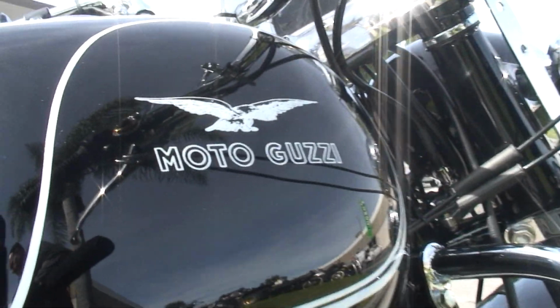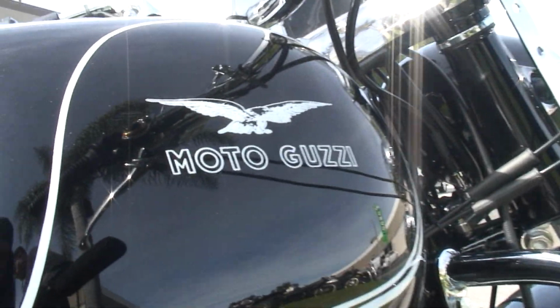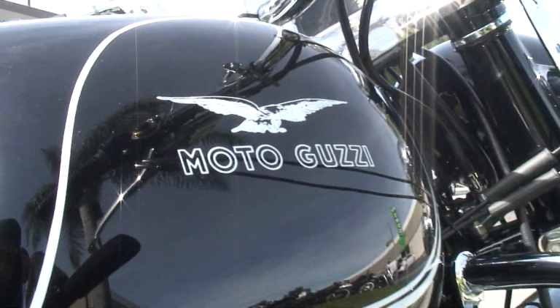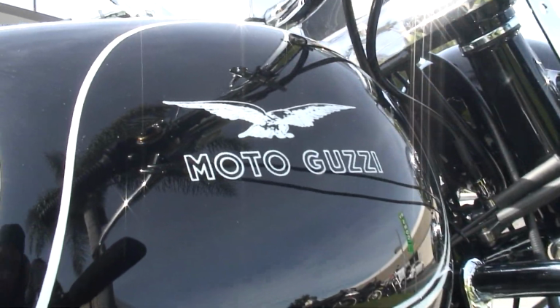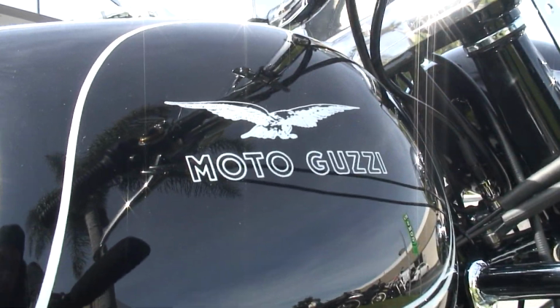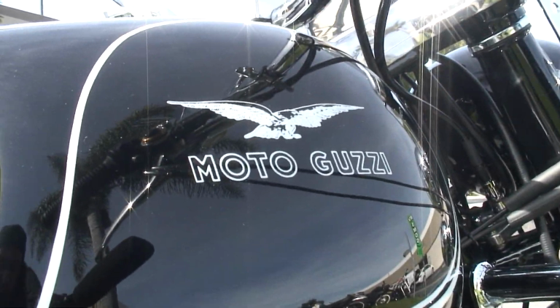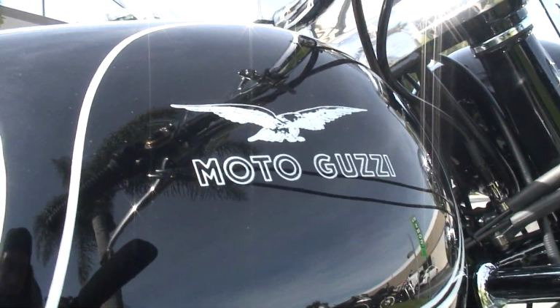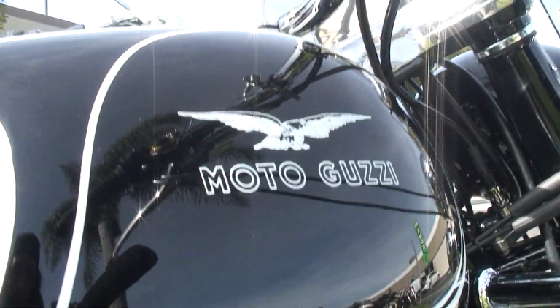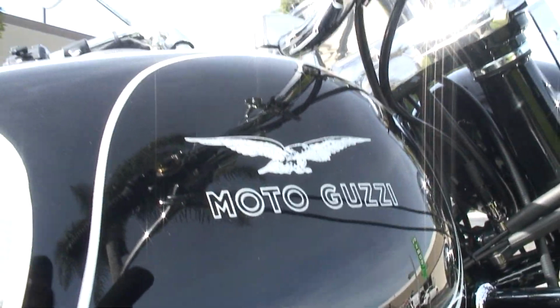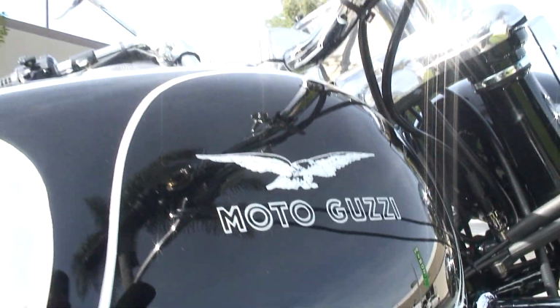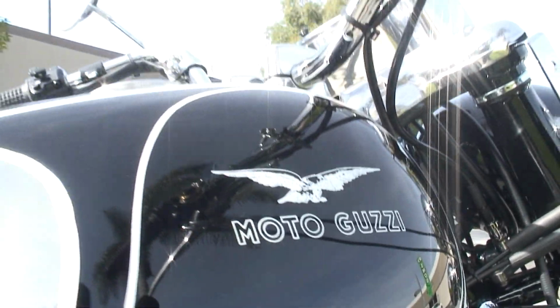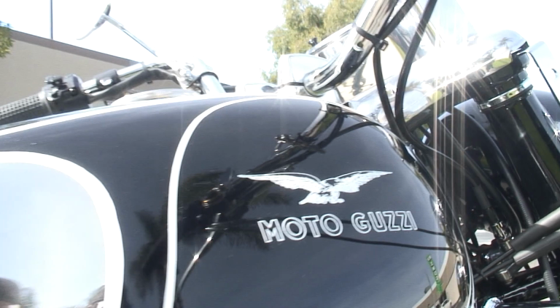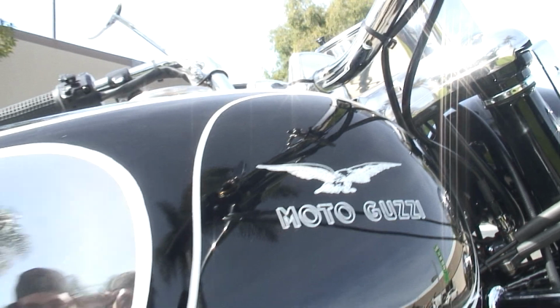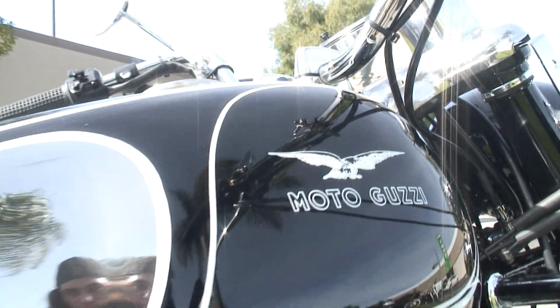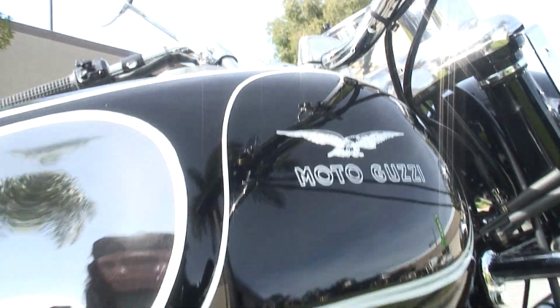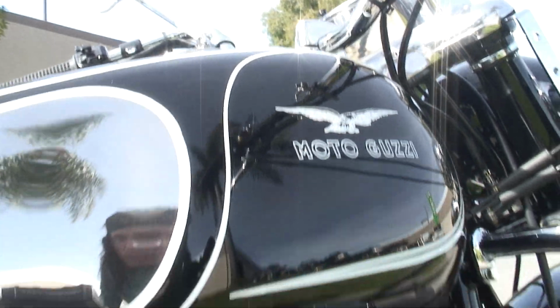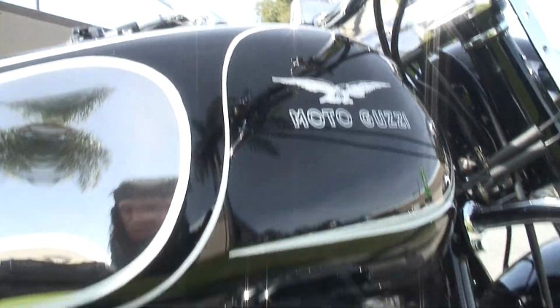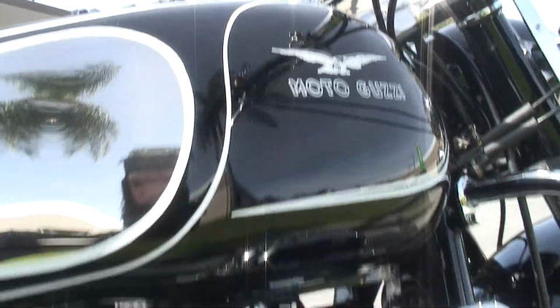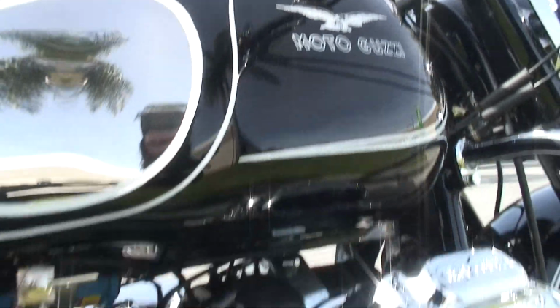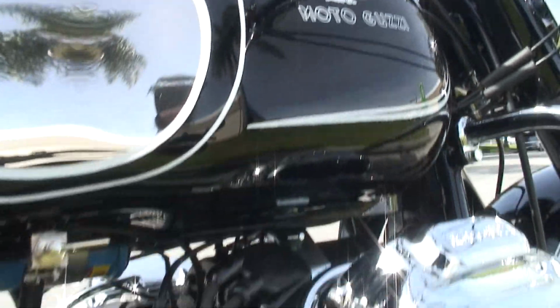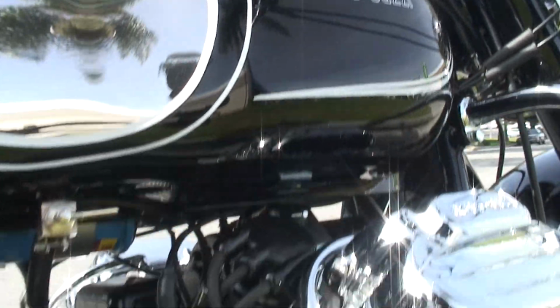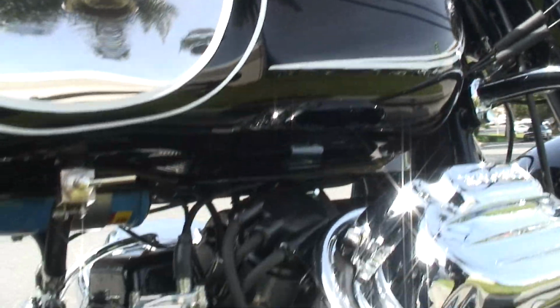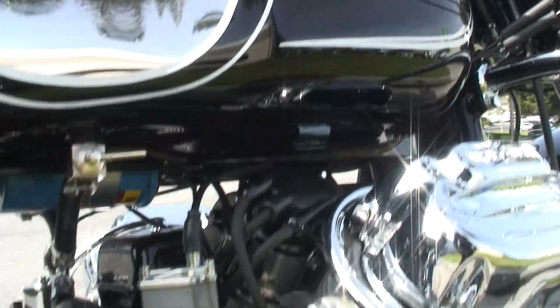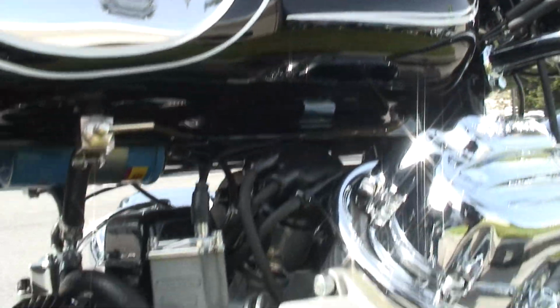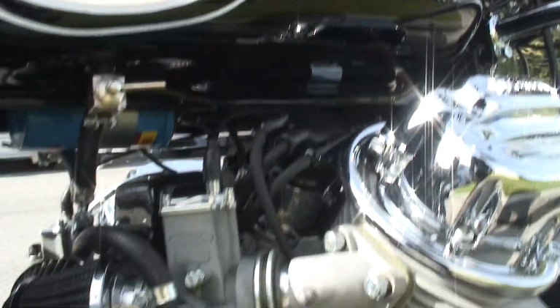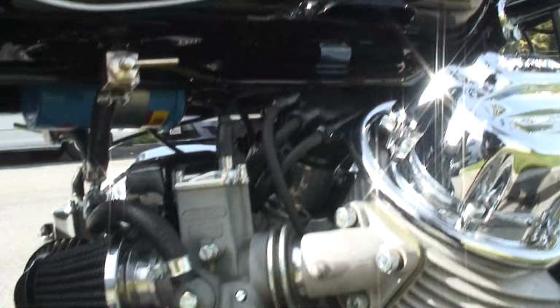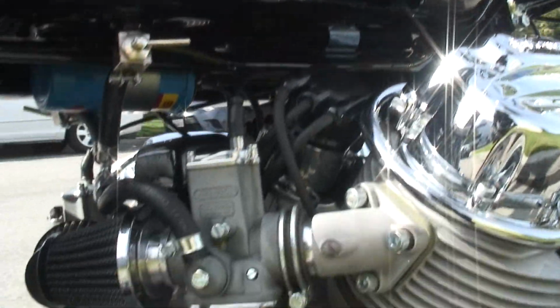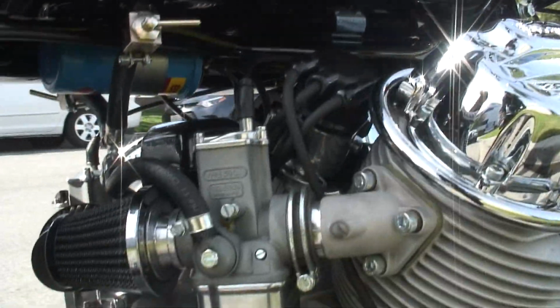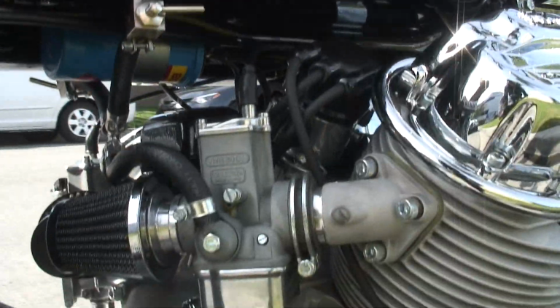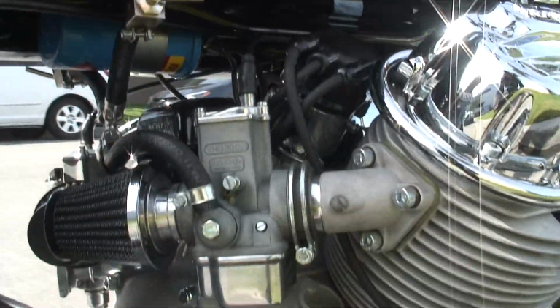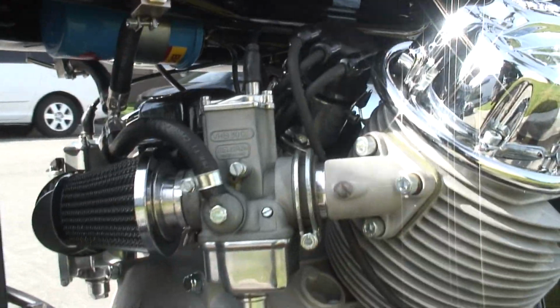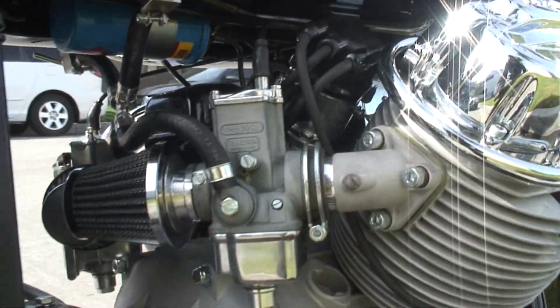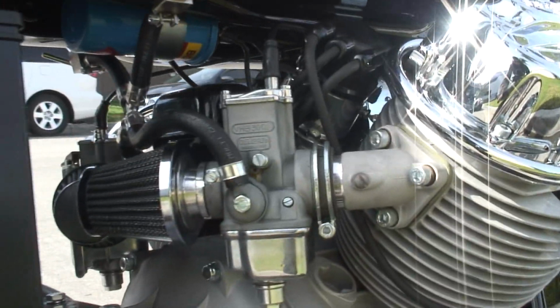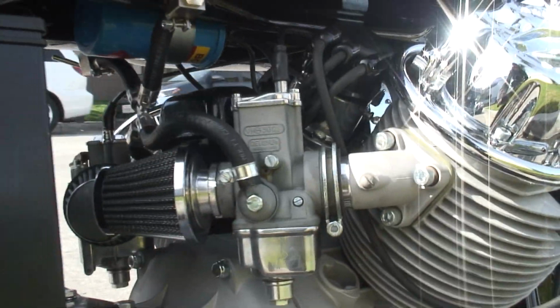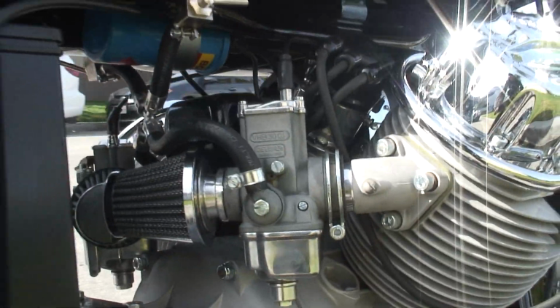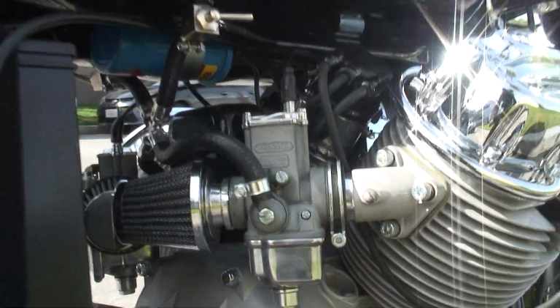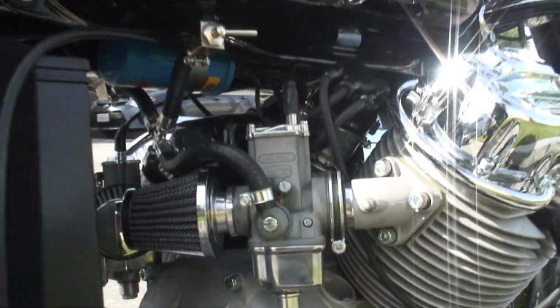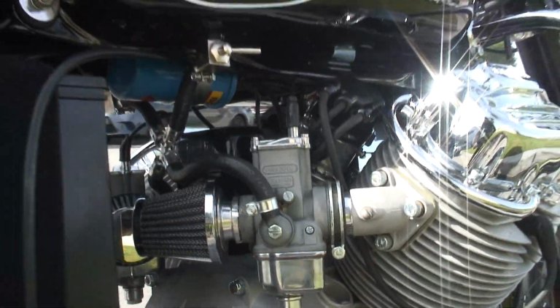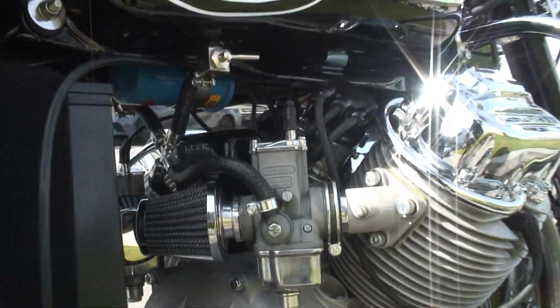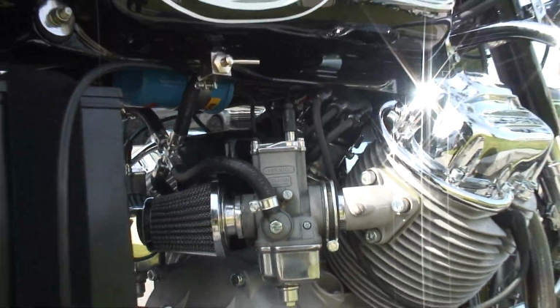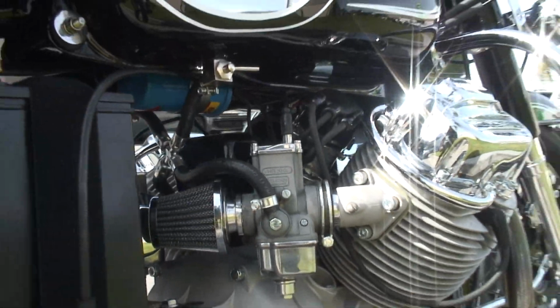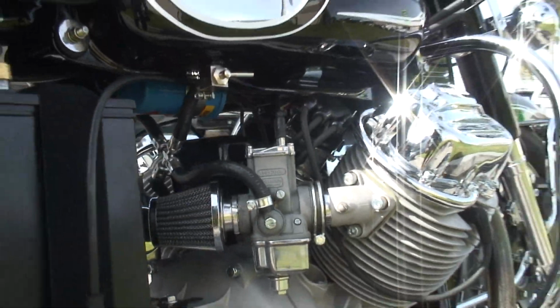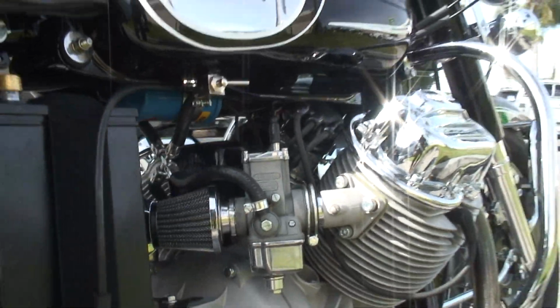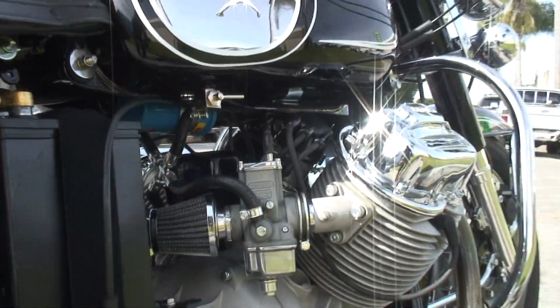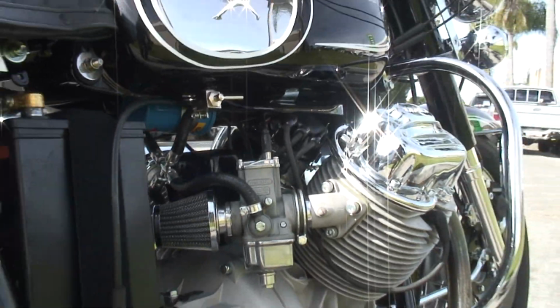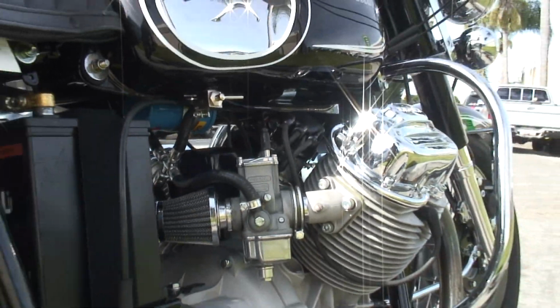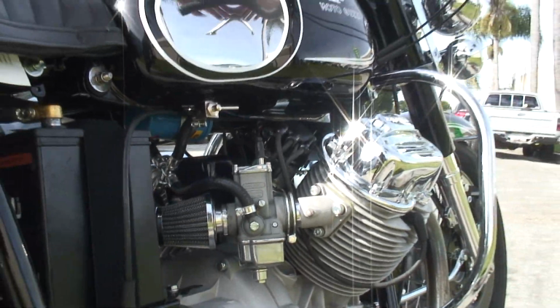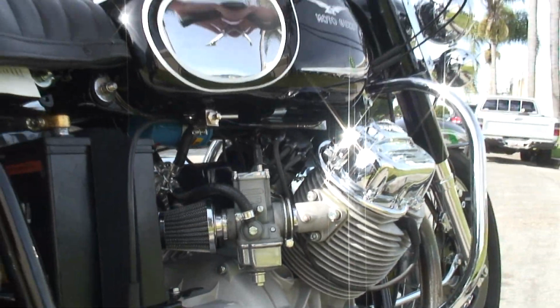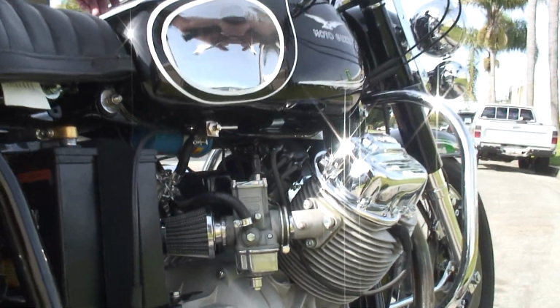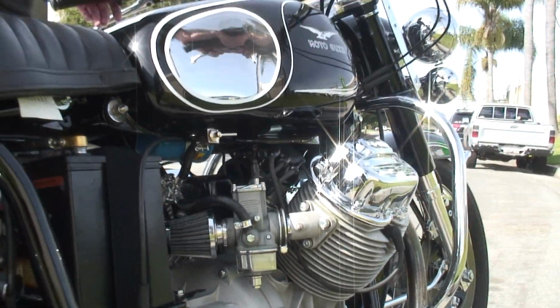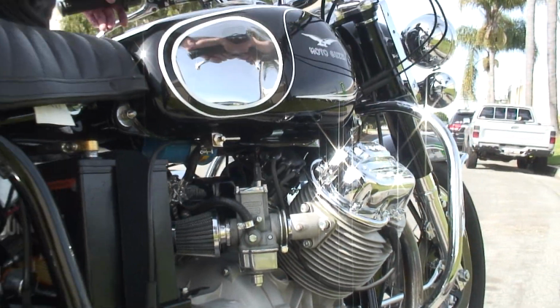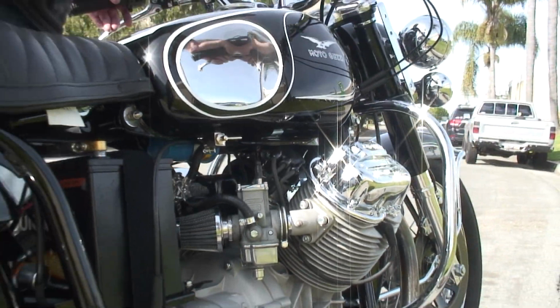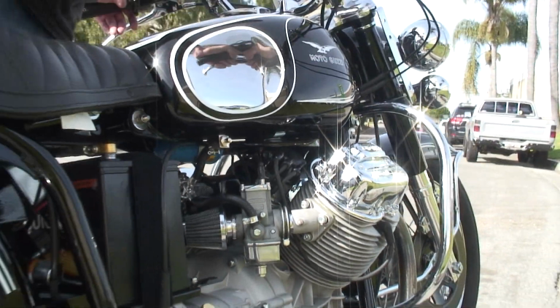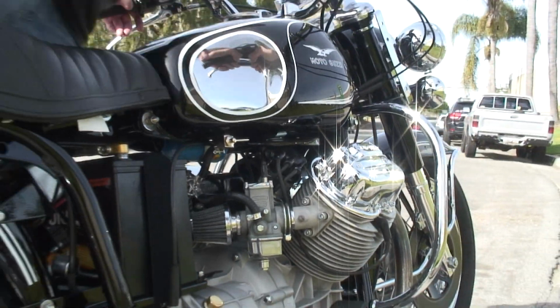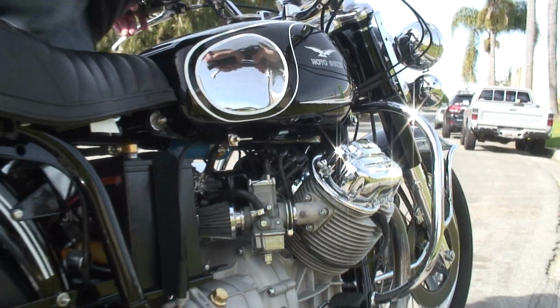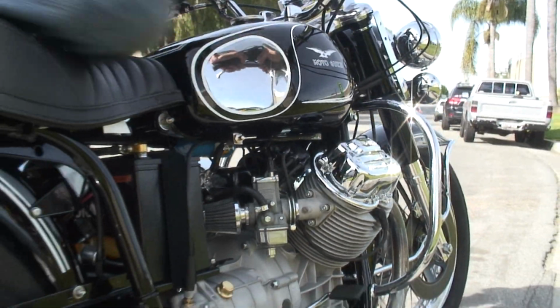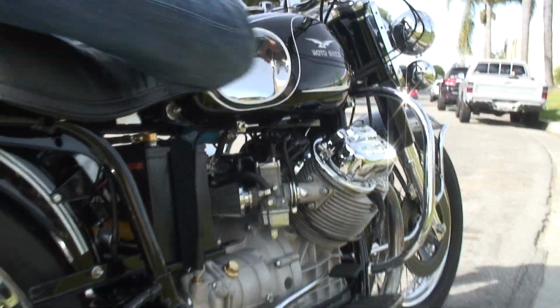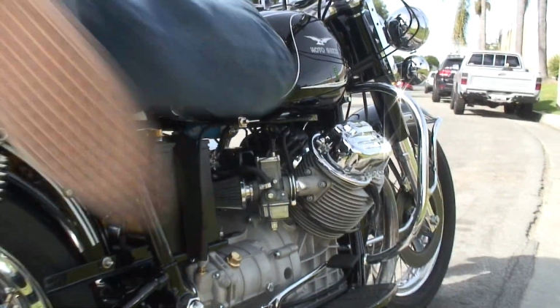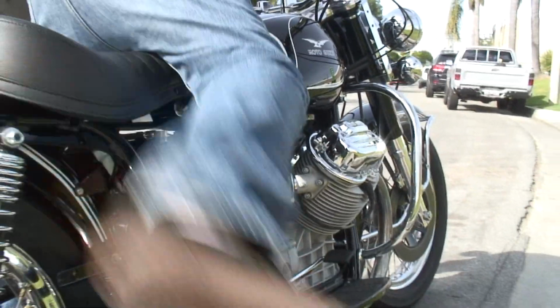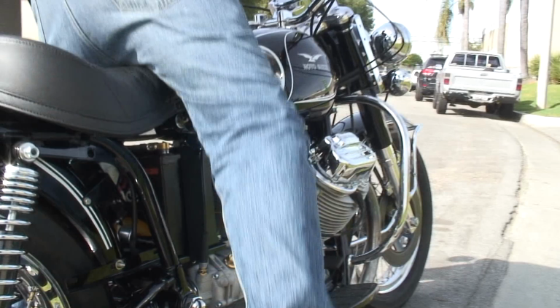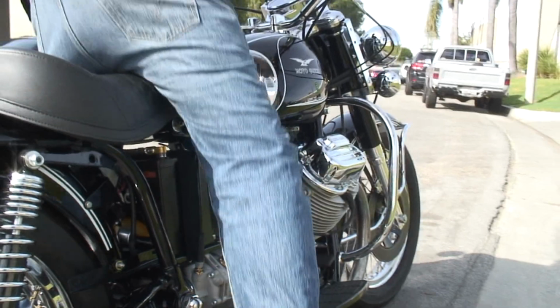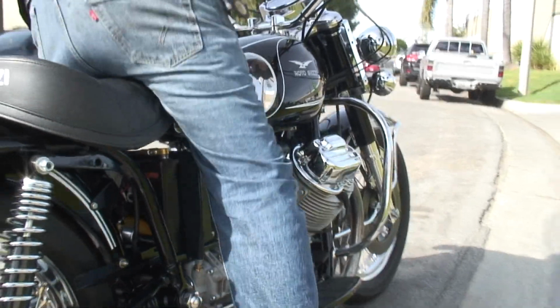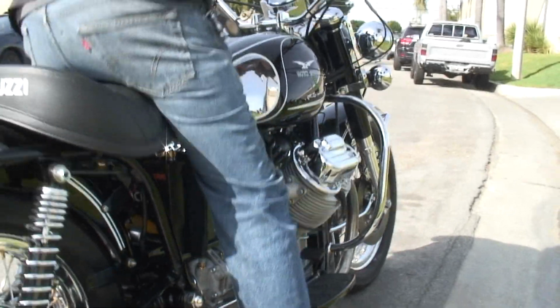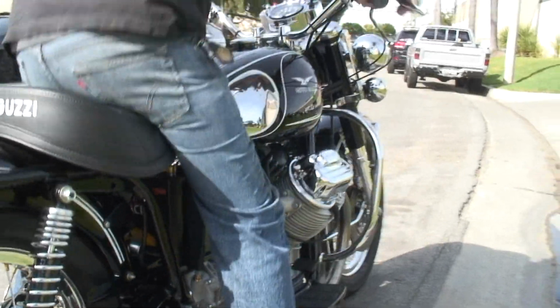Let's see if I can fire this thing up. Work the clutch.